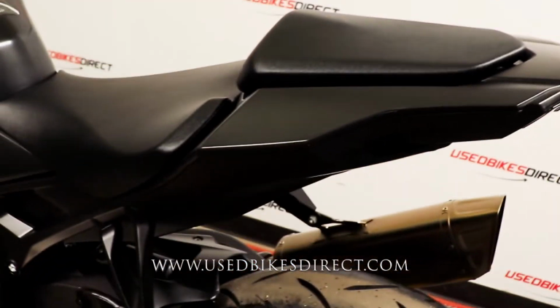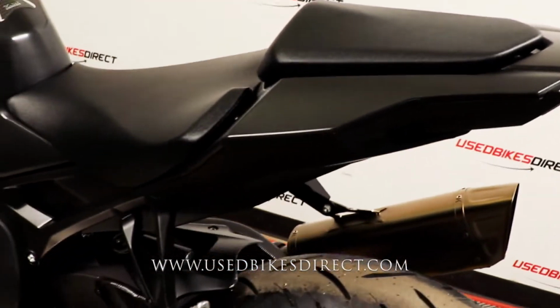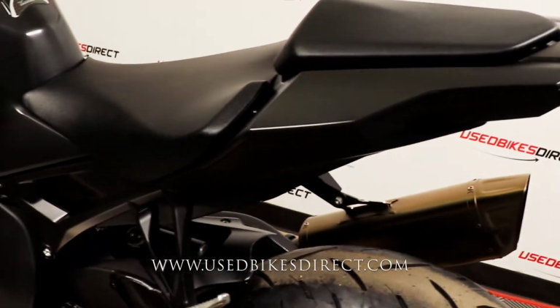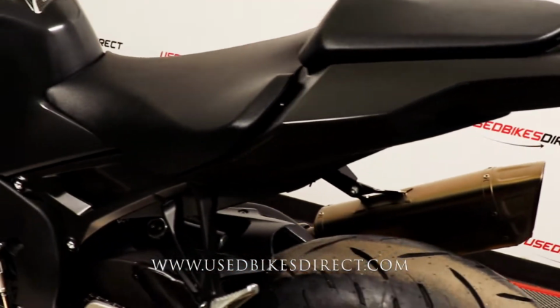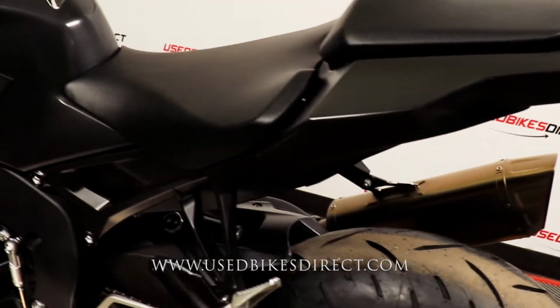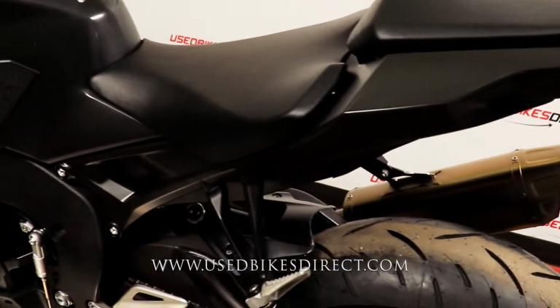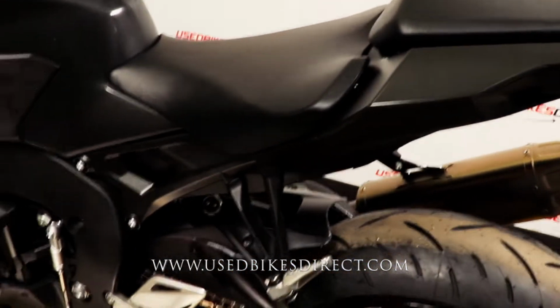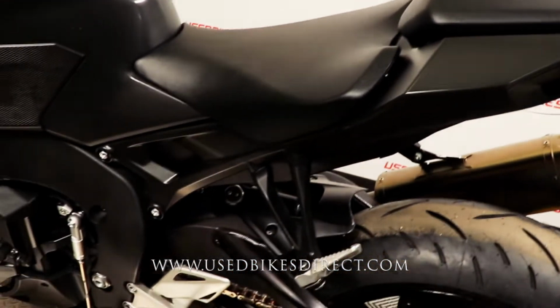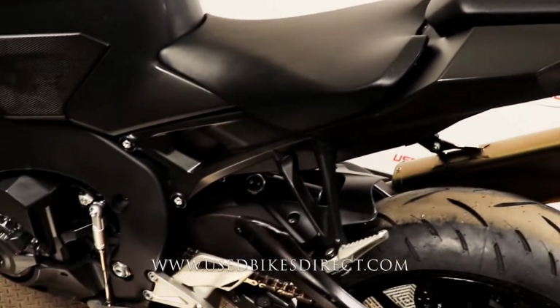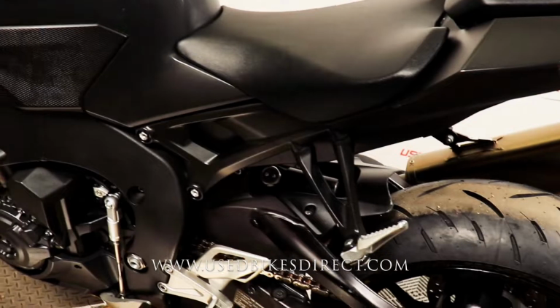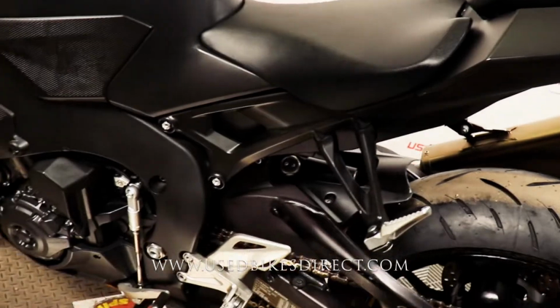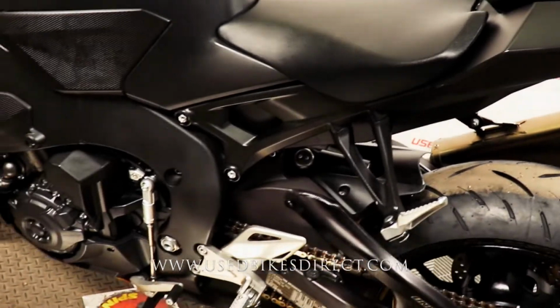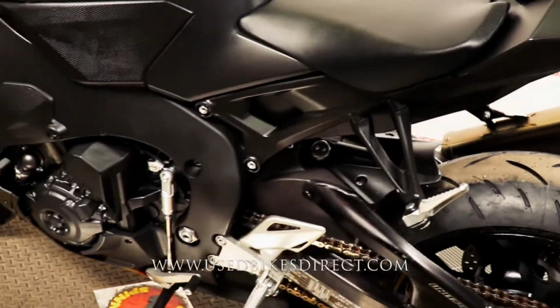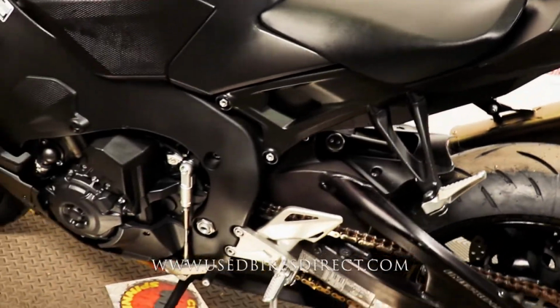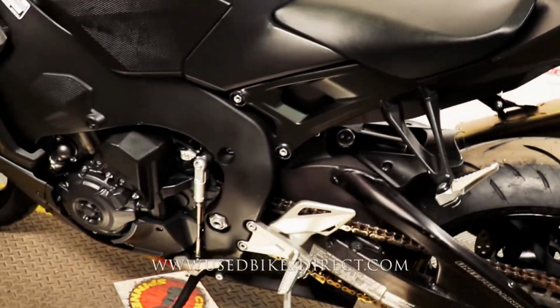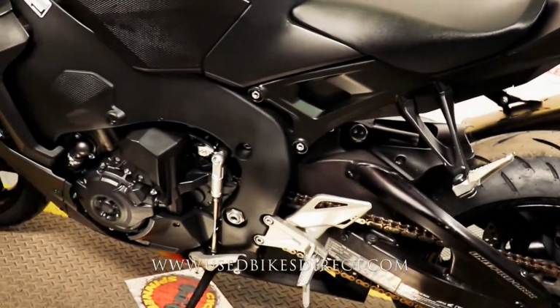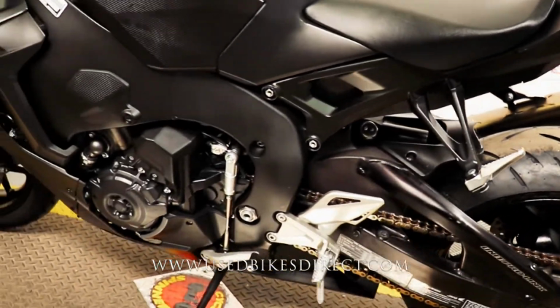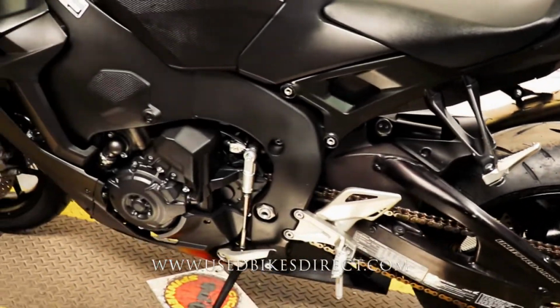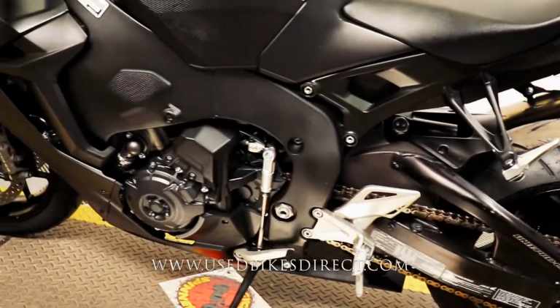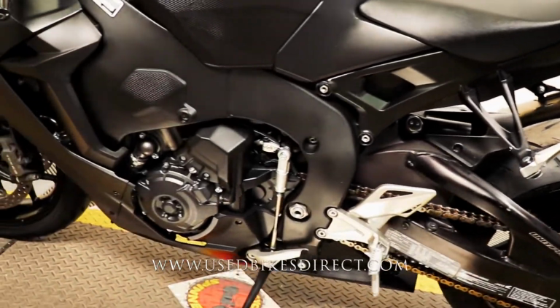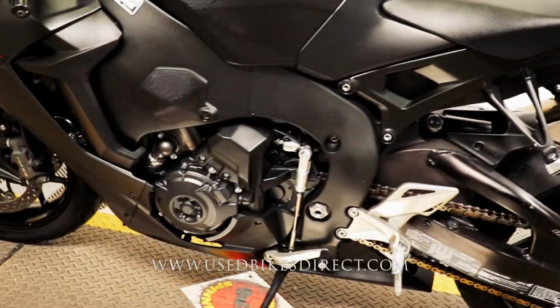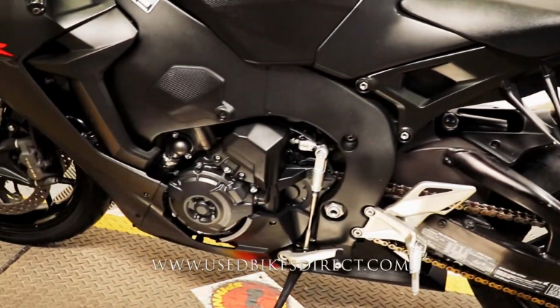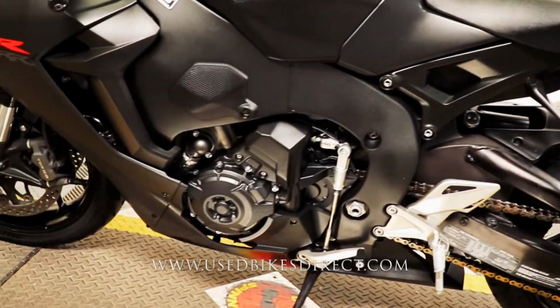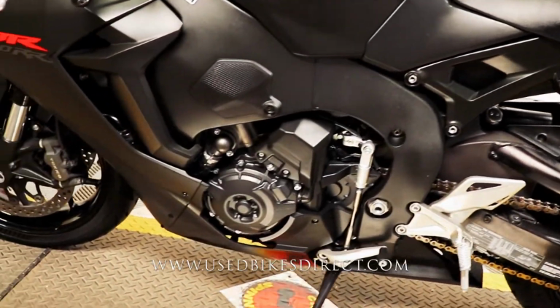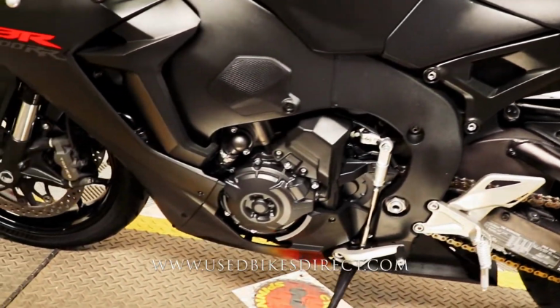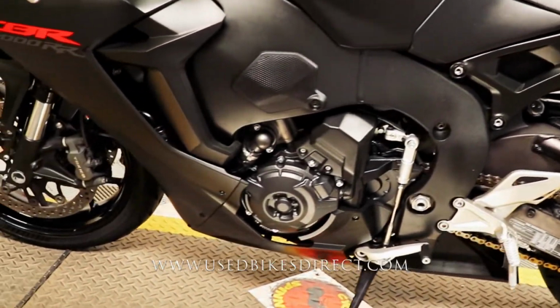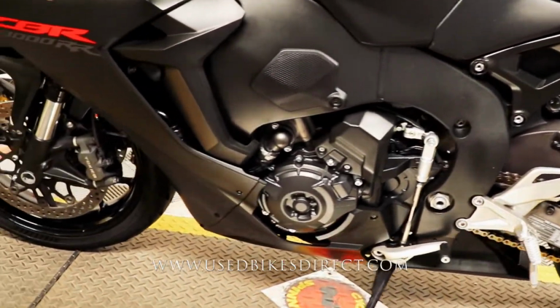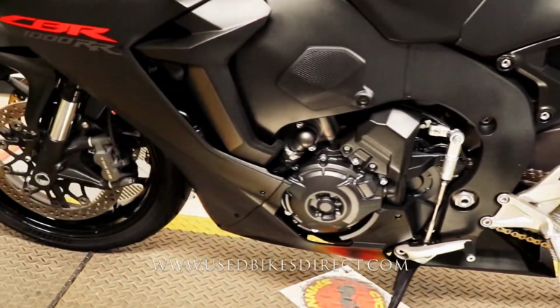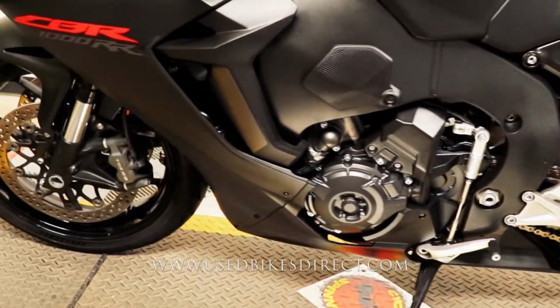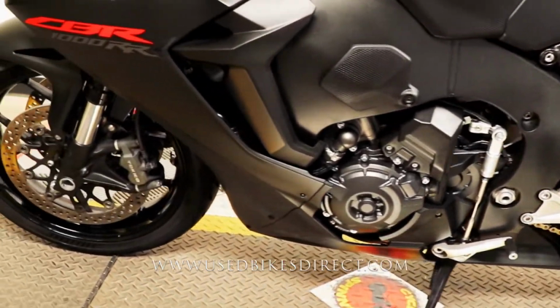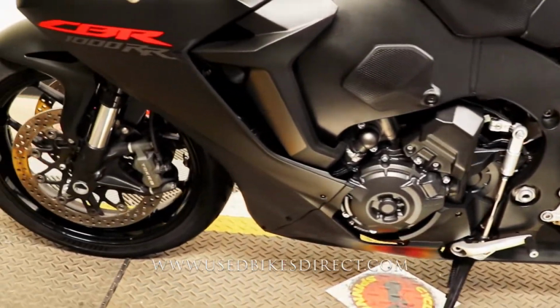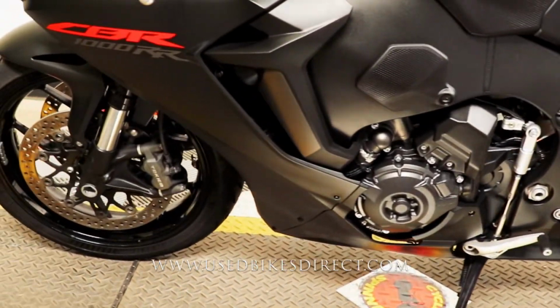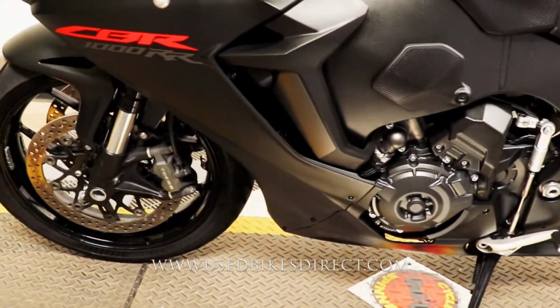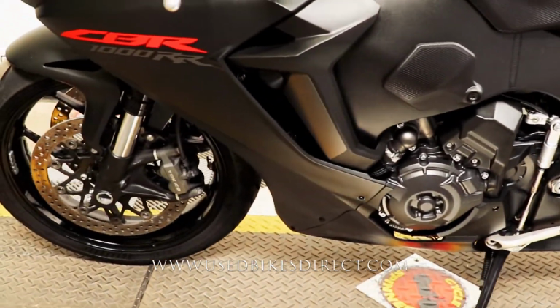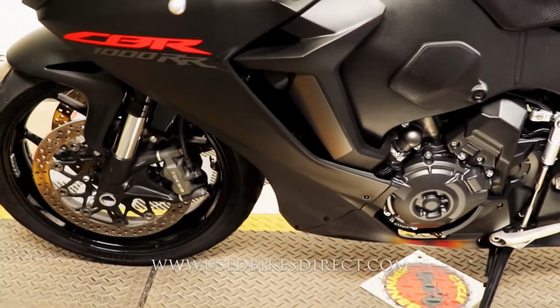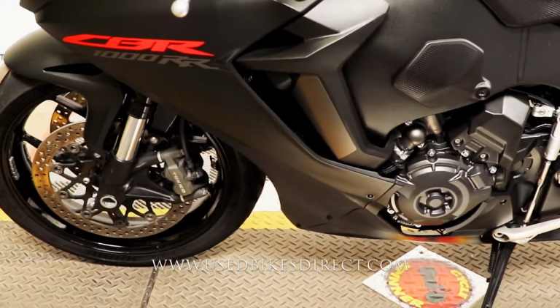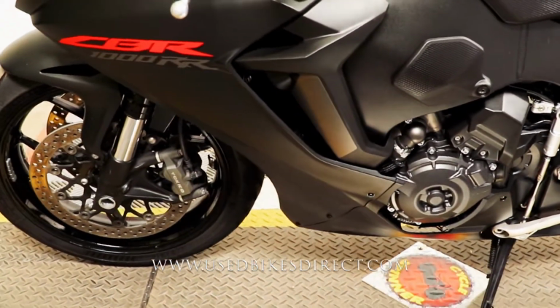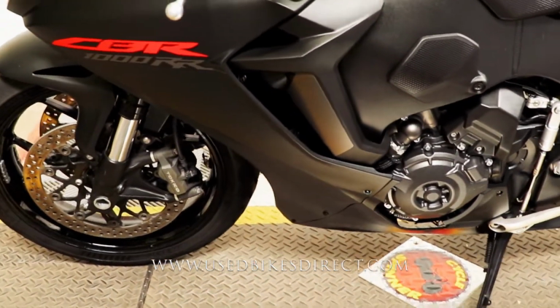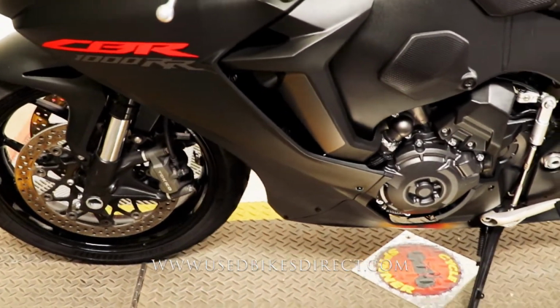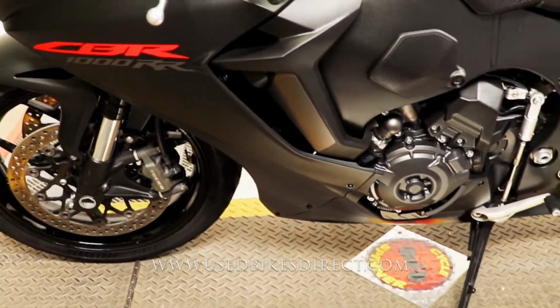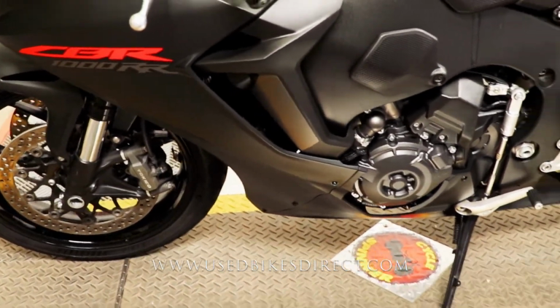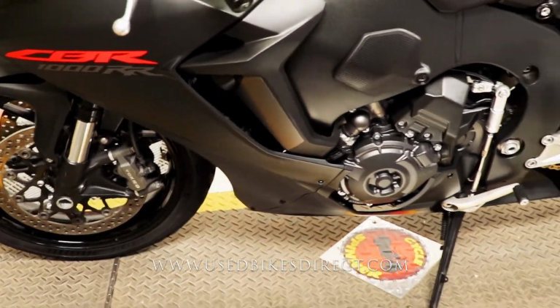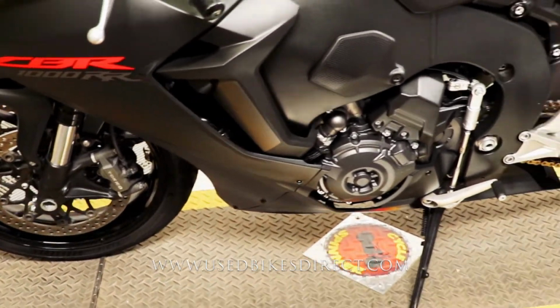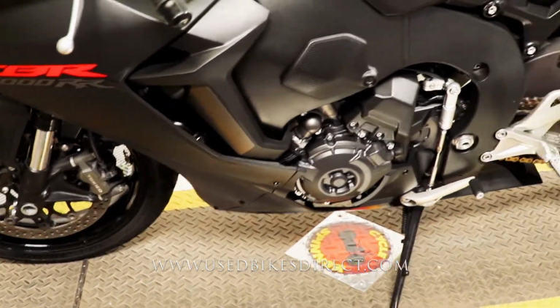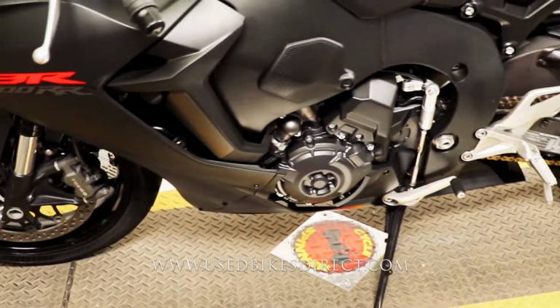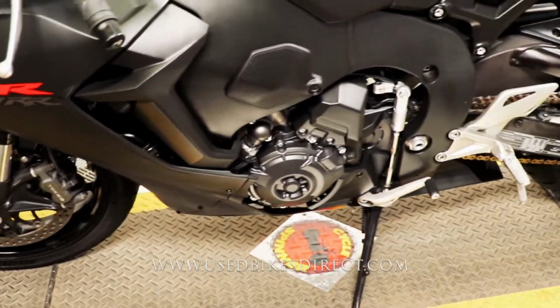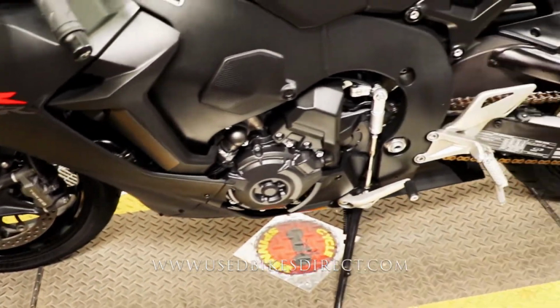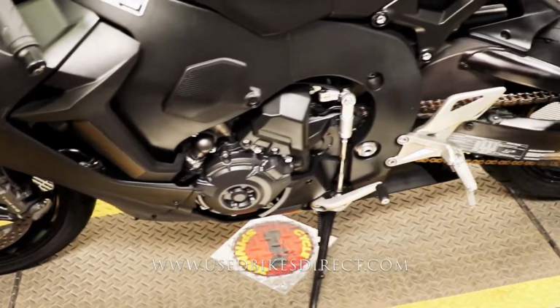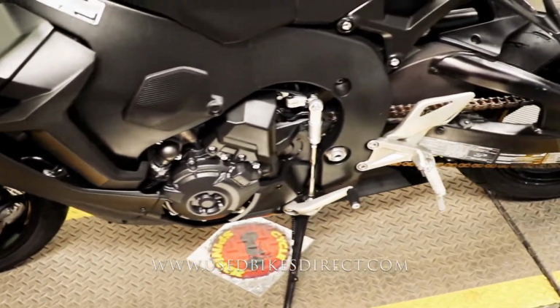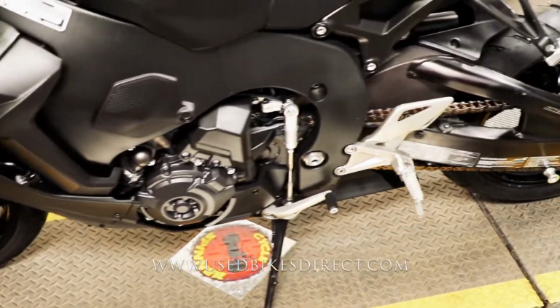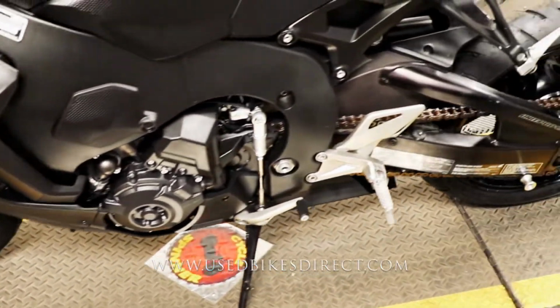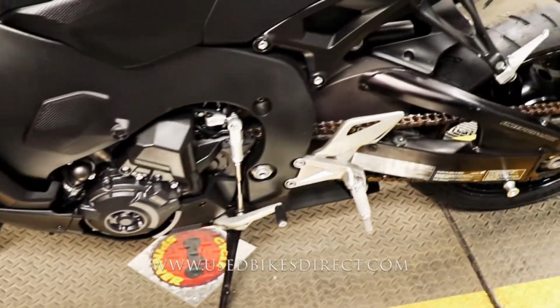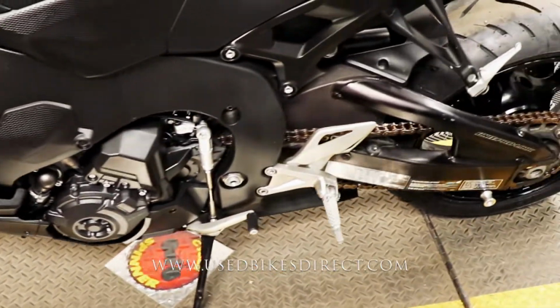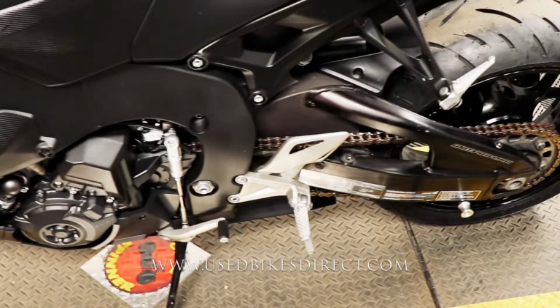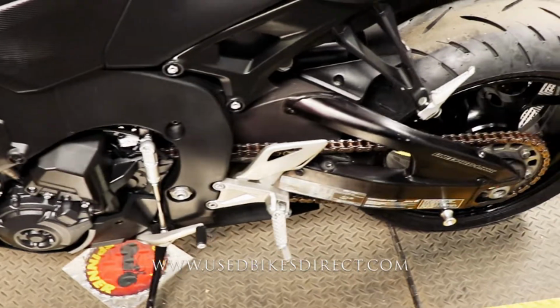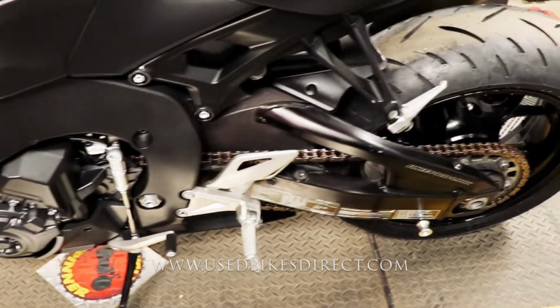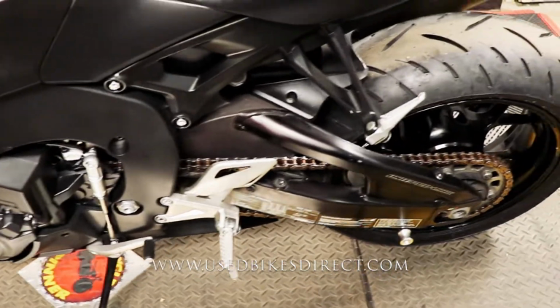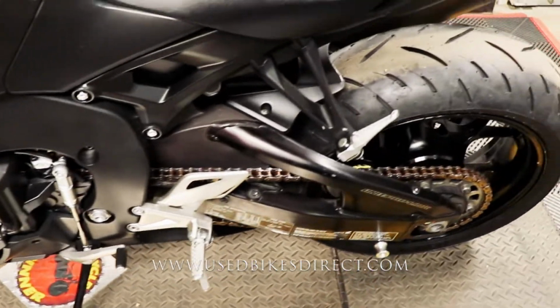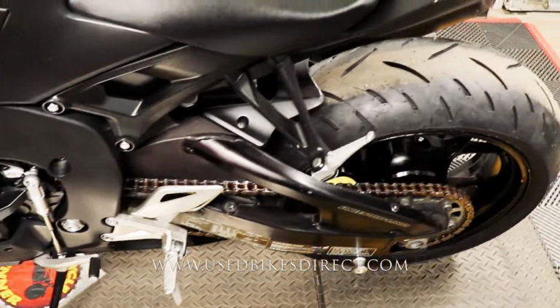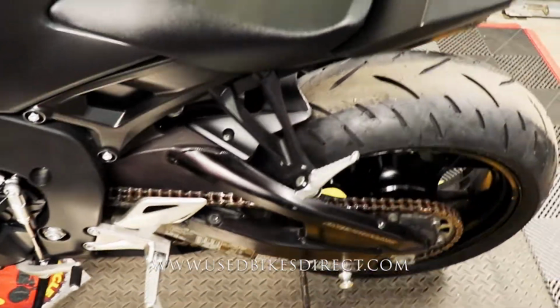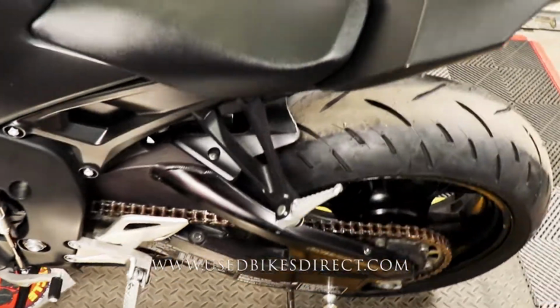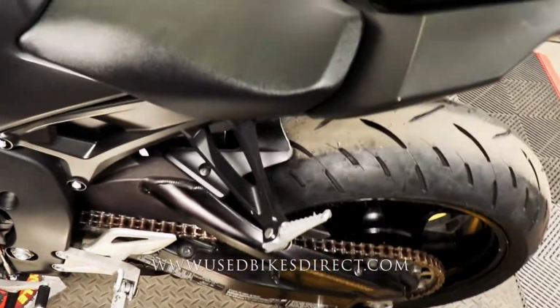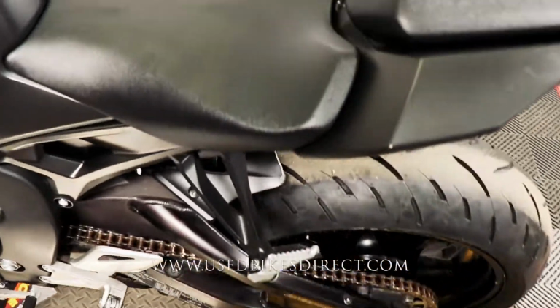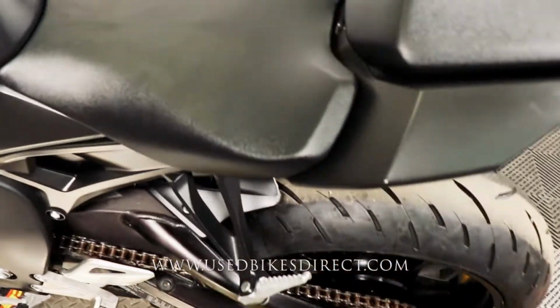Other than that, the rest of the bike looks beautiful and of course it's going to have all the features that you'd expect: quick shifter, ABS, selectable ride modes — the works.